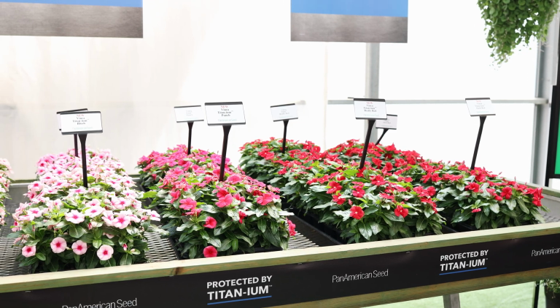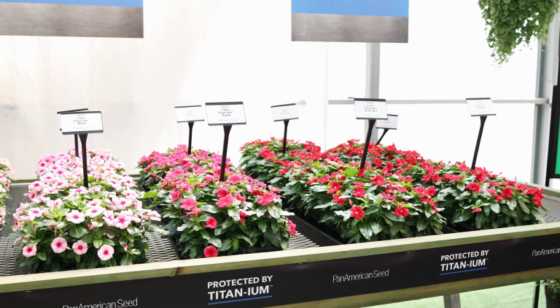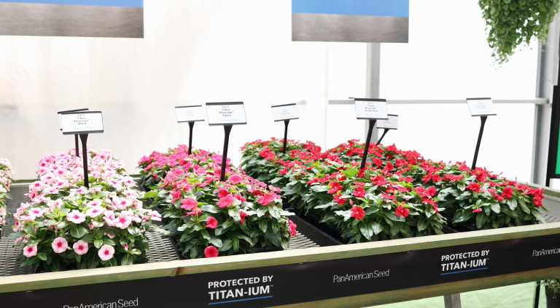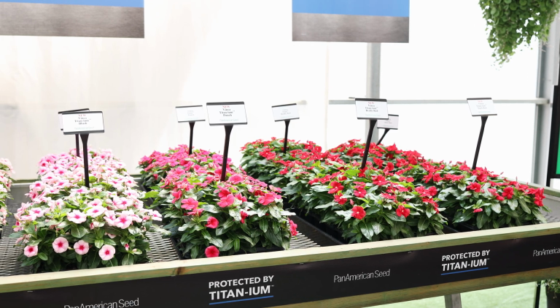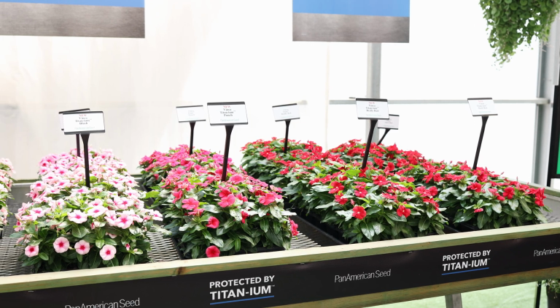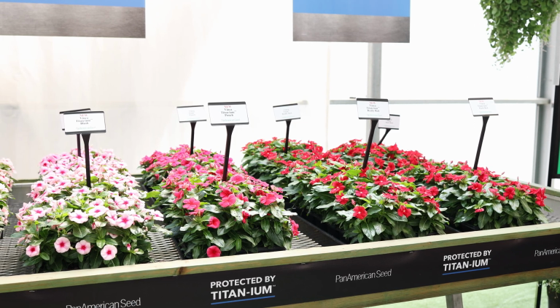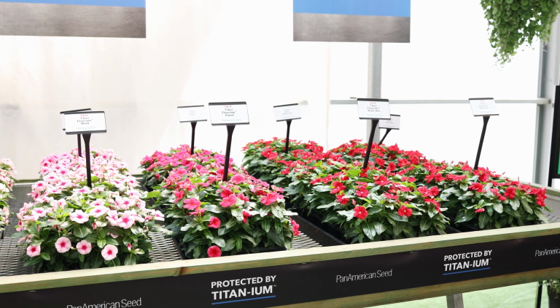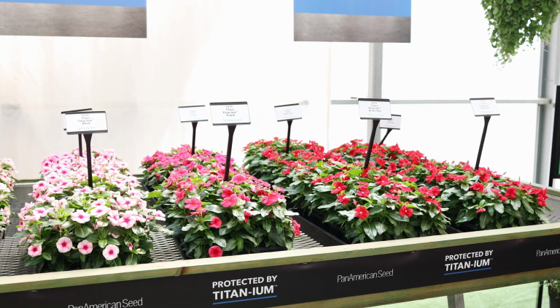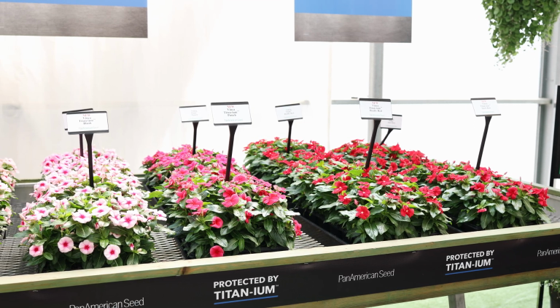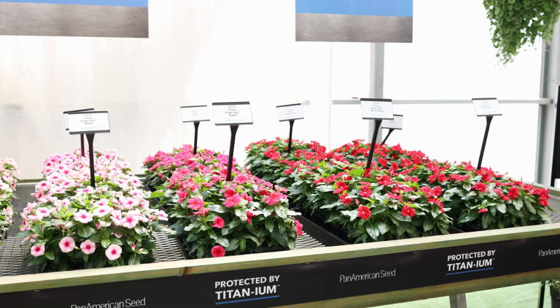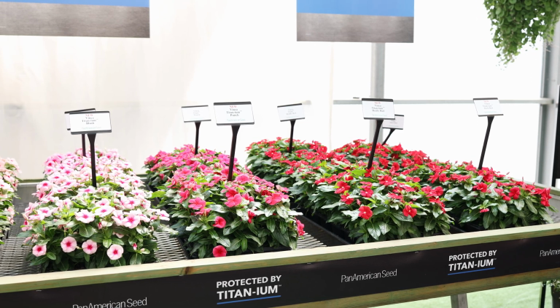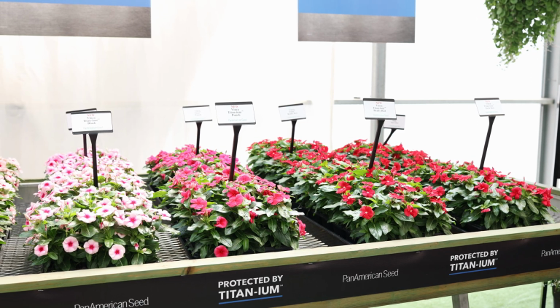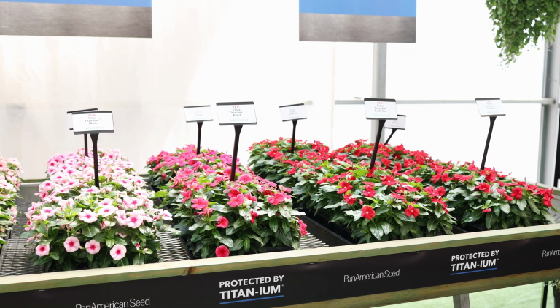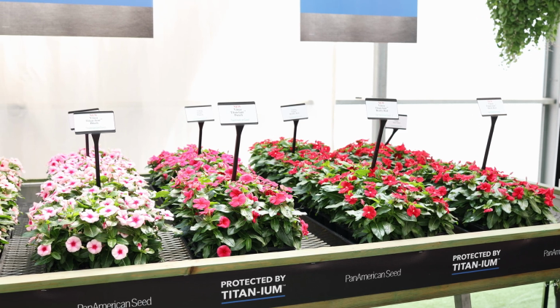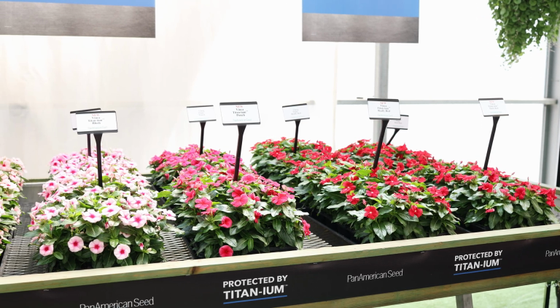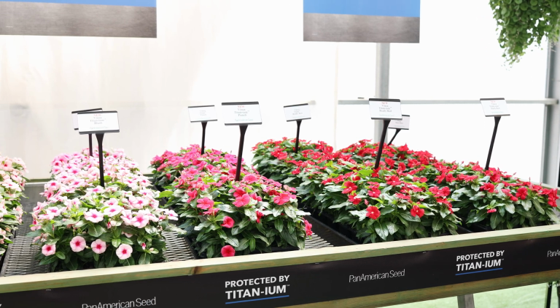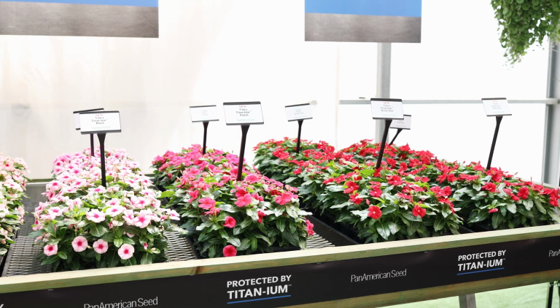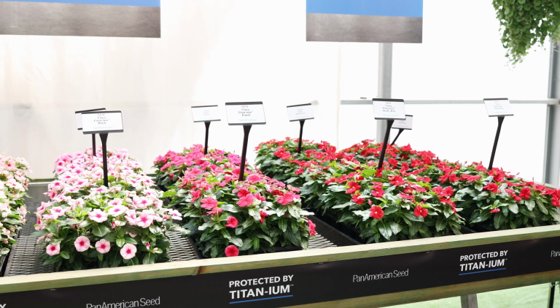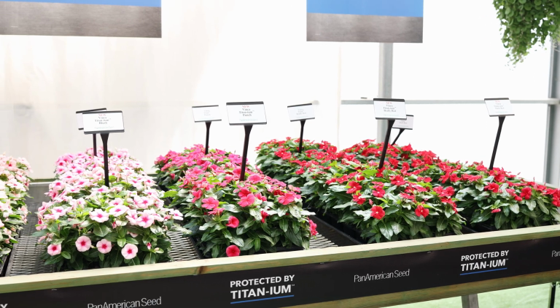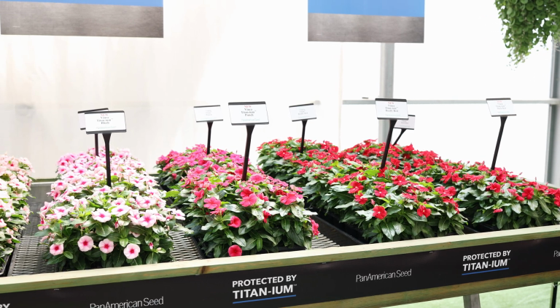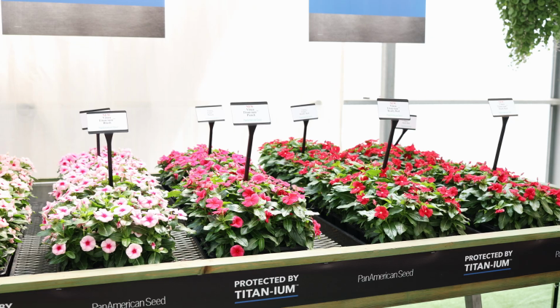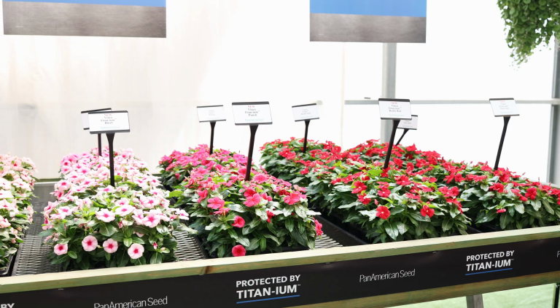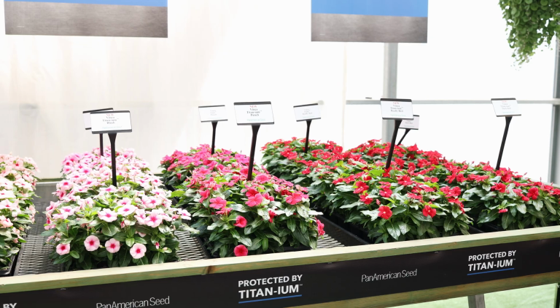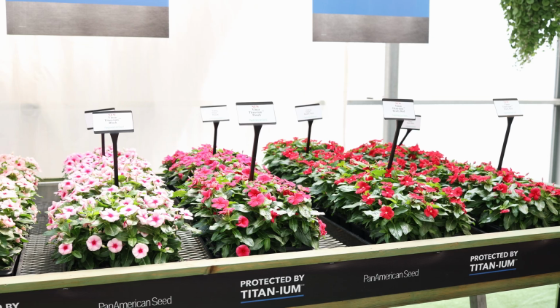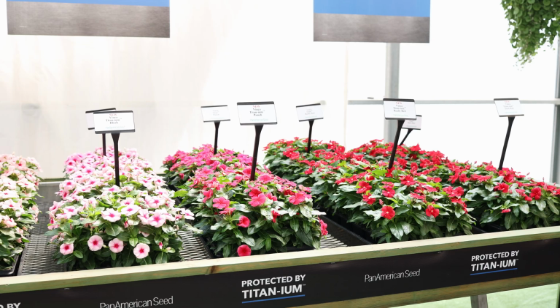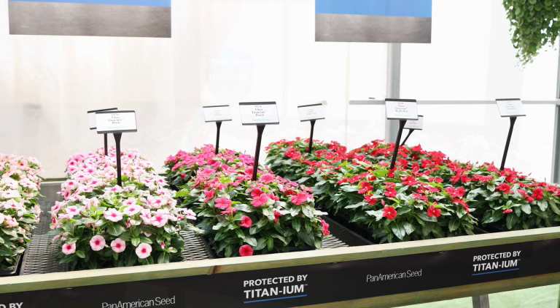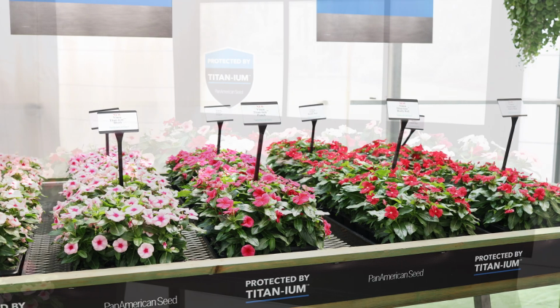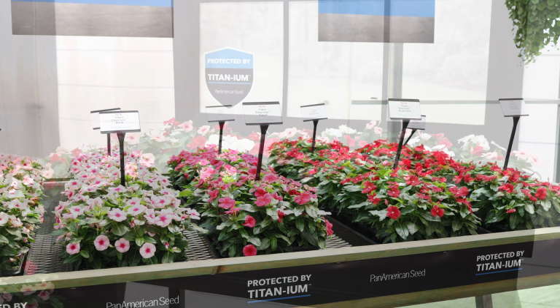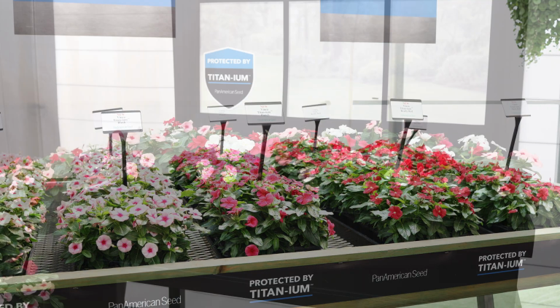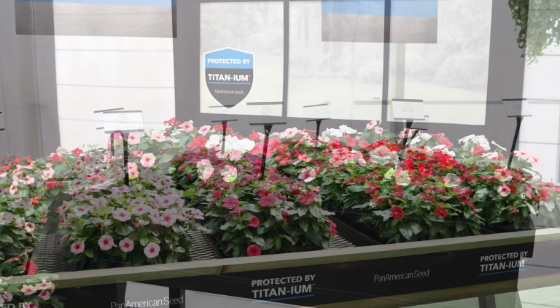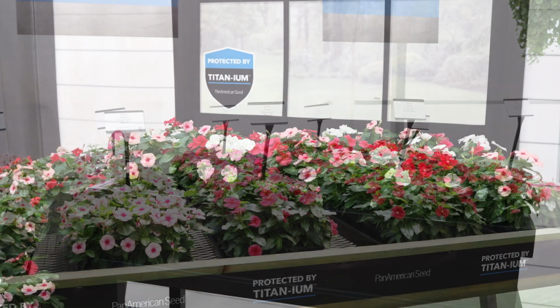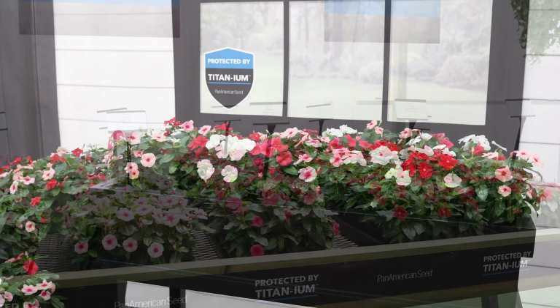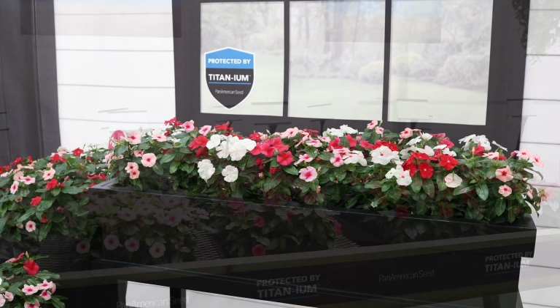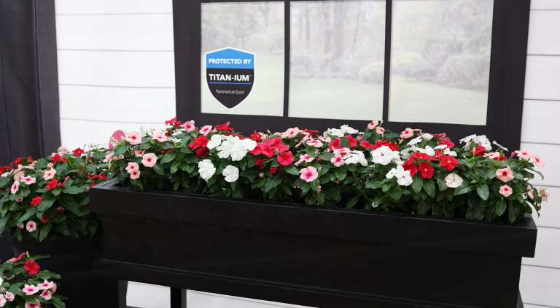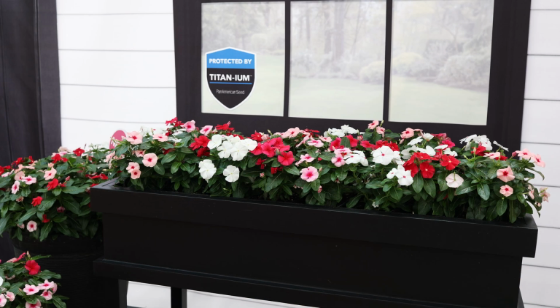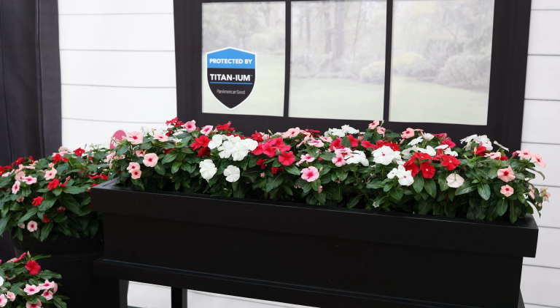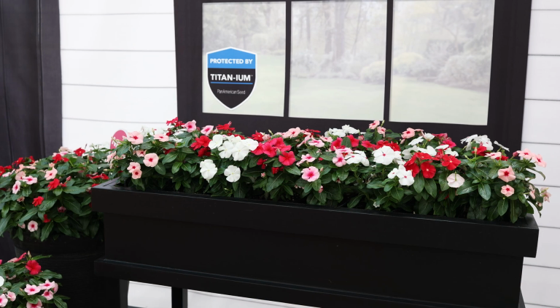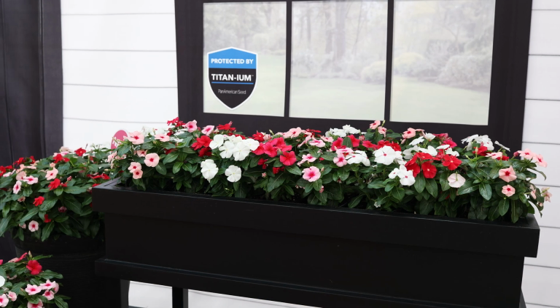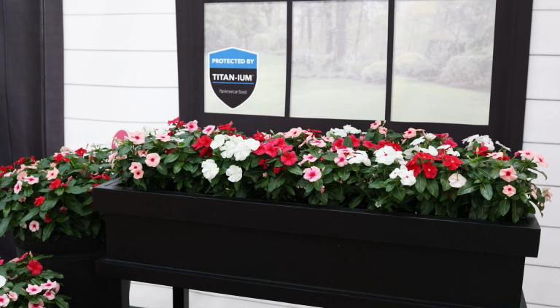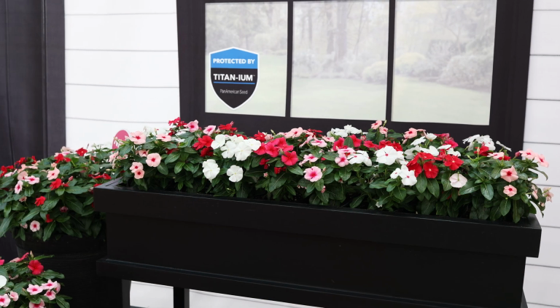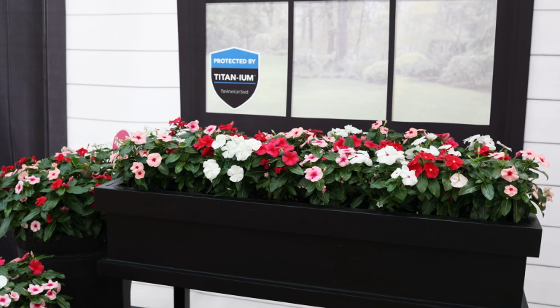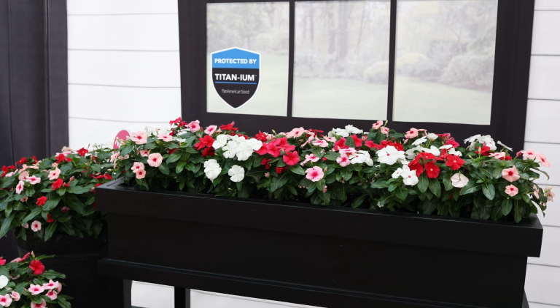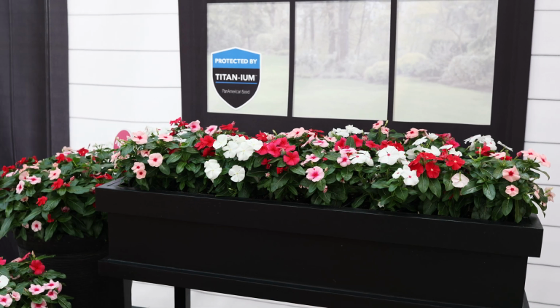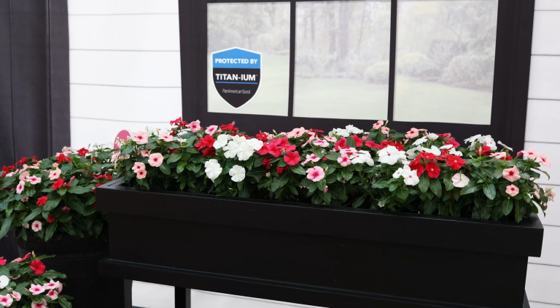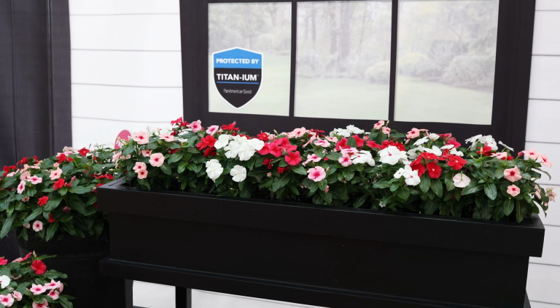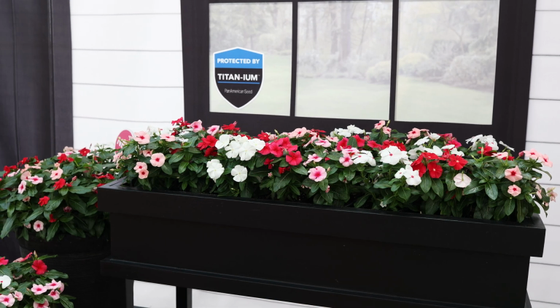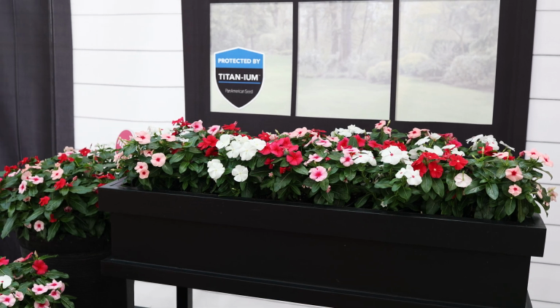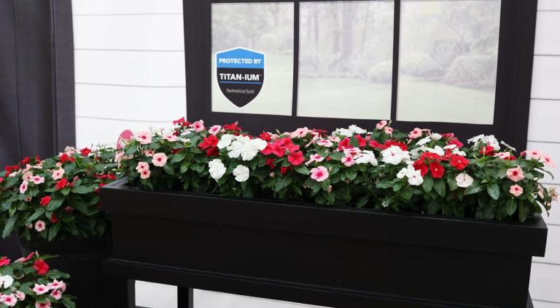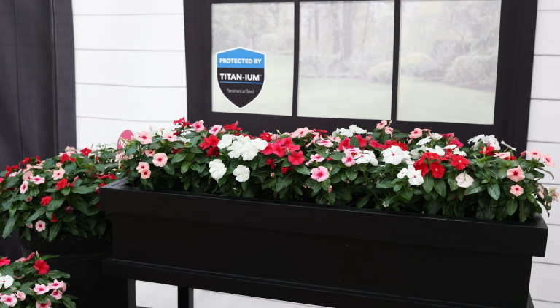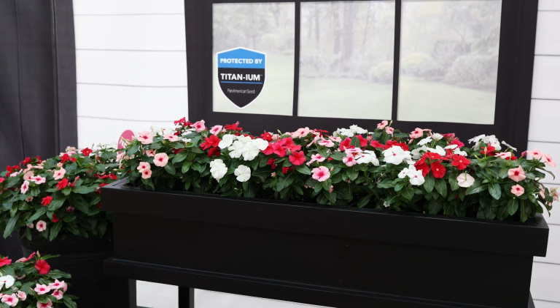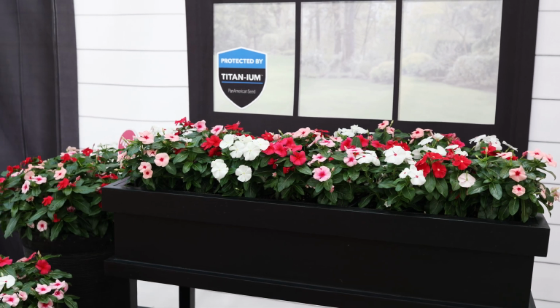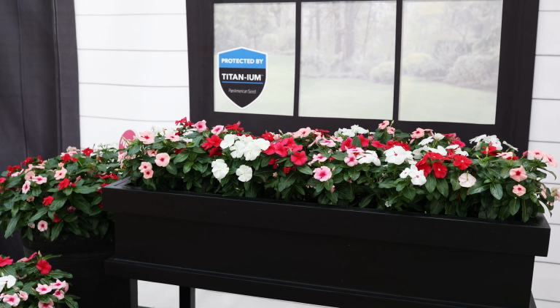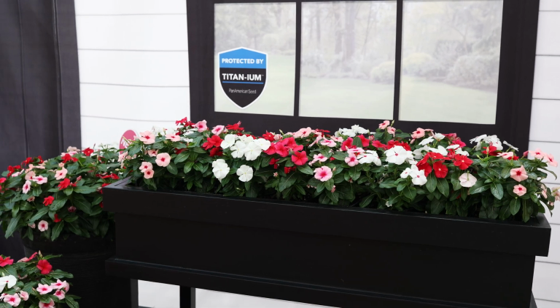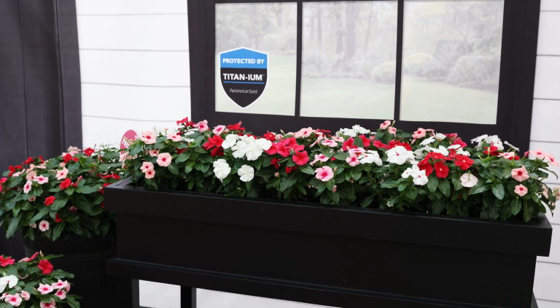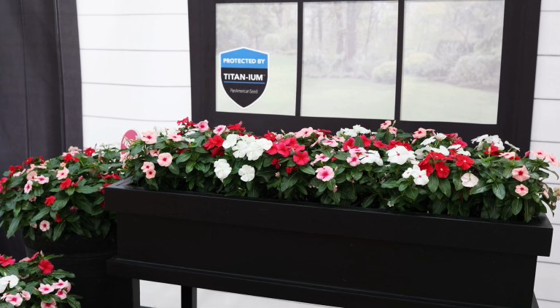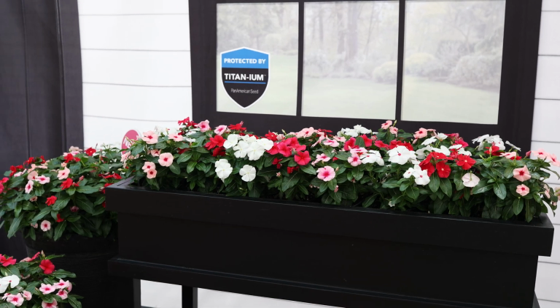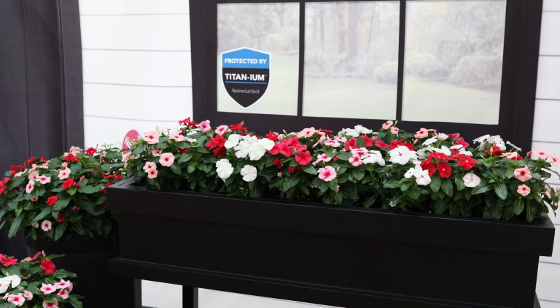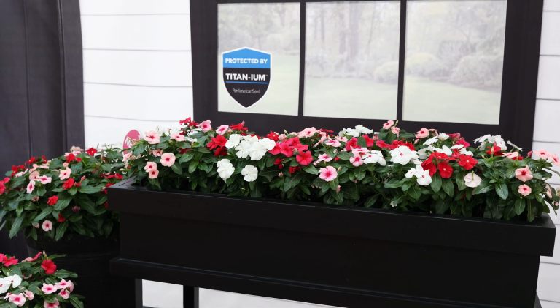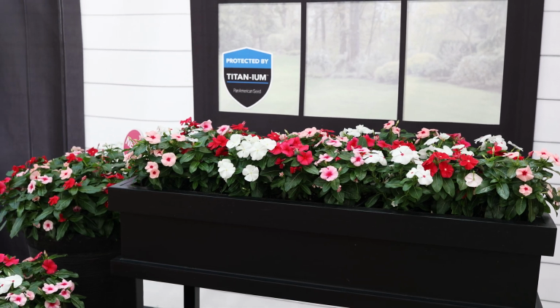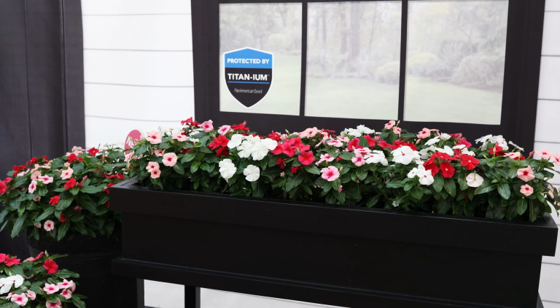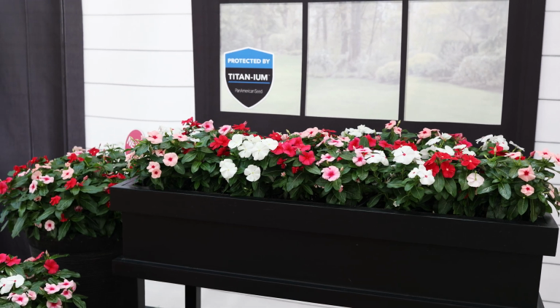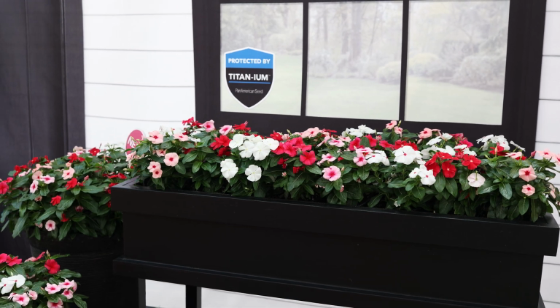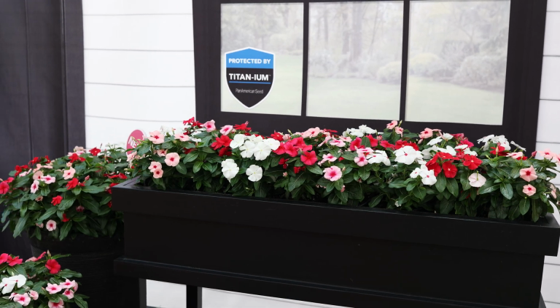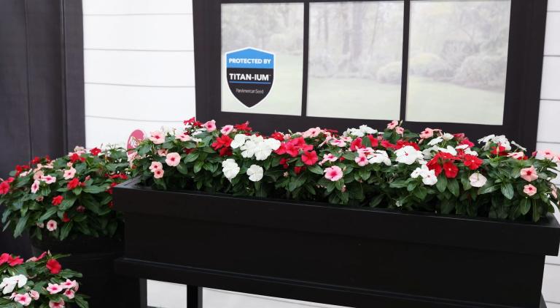For the launch of Titanium we're happy to have seven colors — a lot of the top selling, most important colors — and one full color mix.